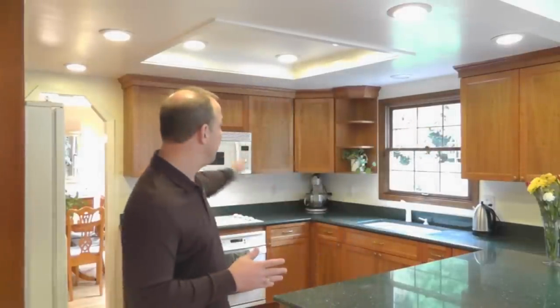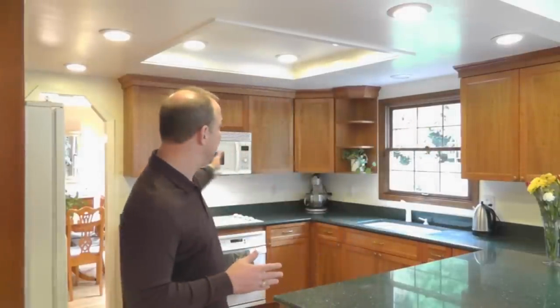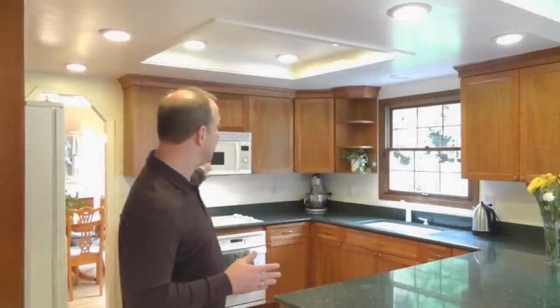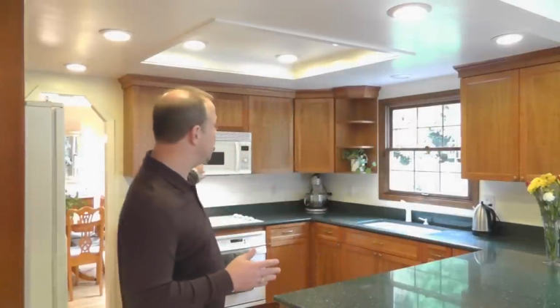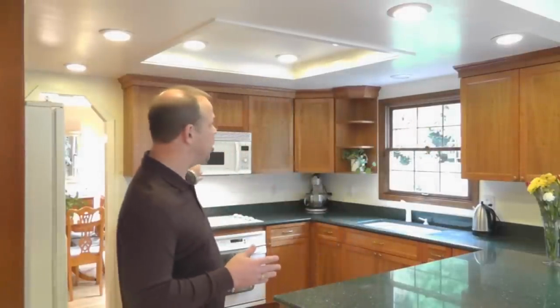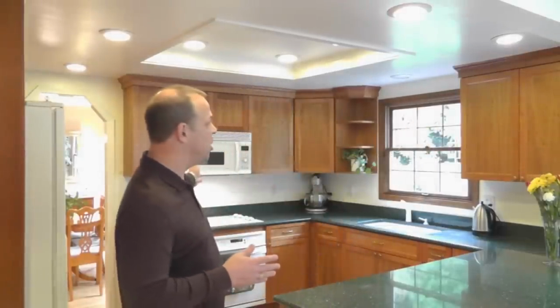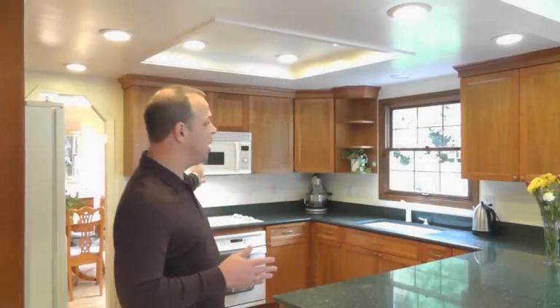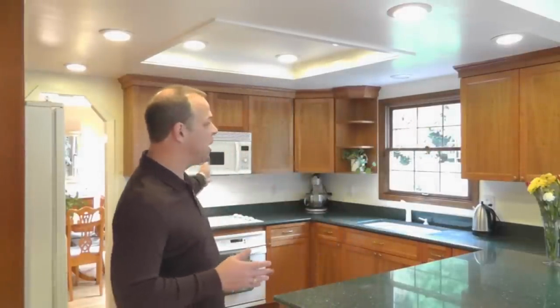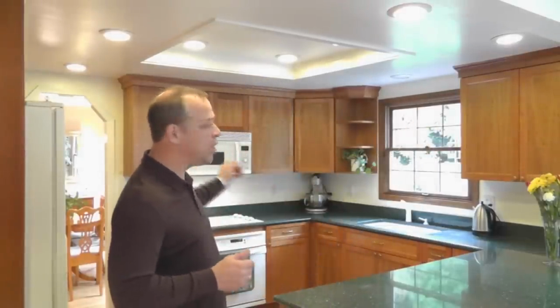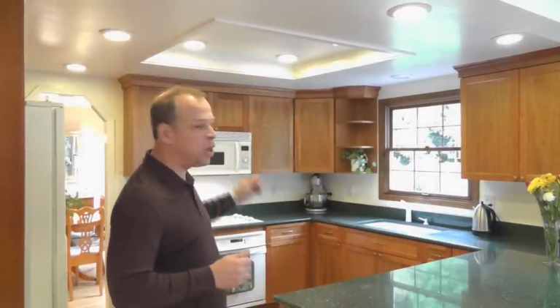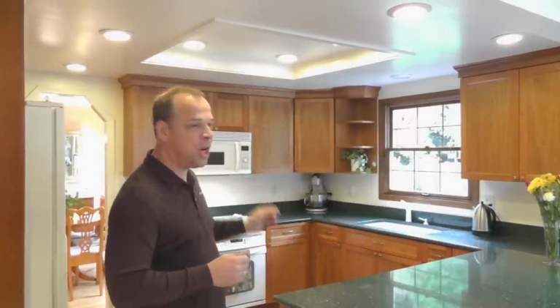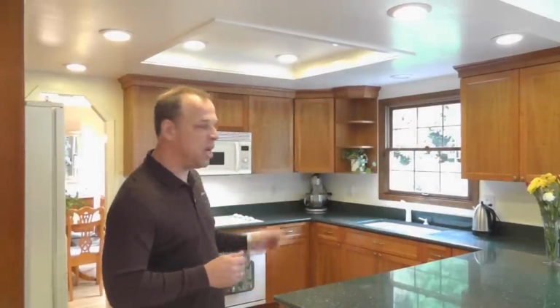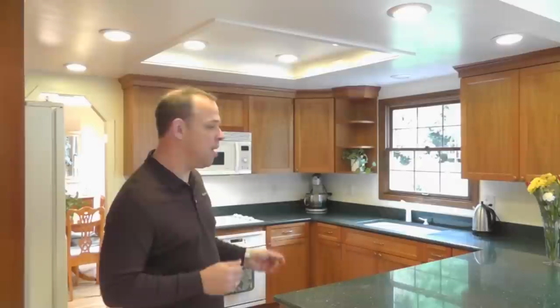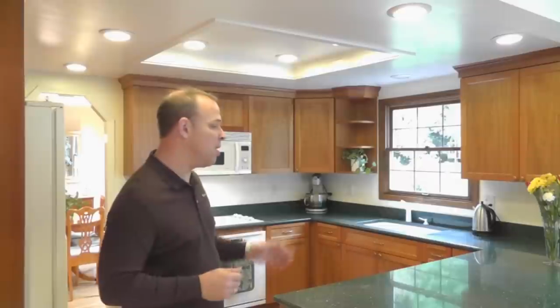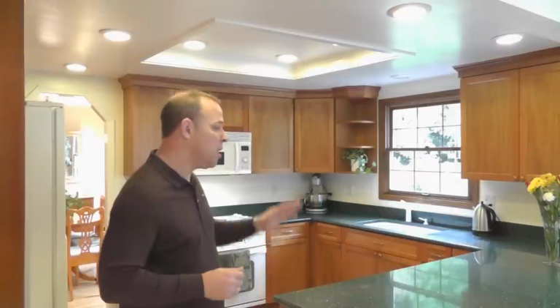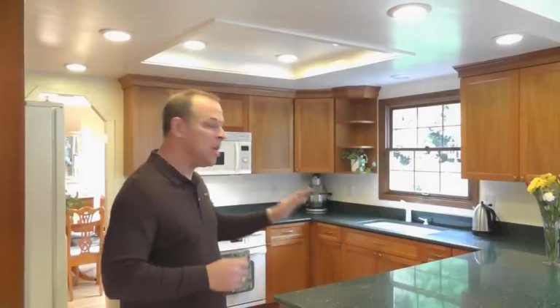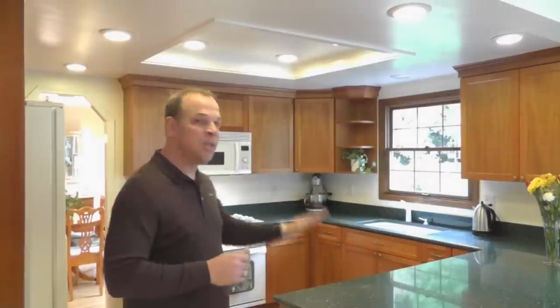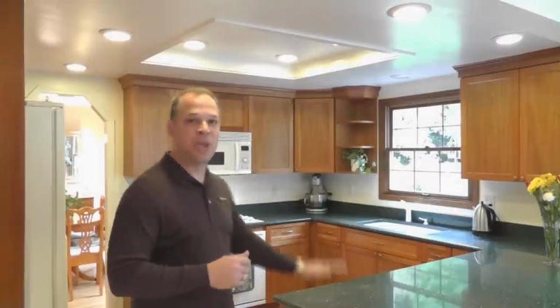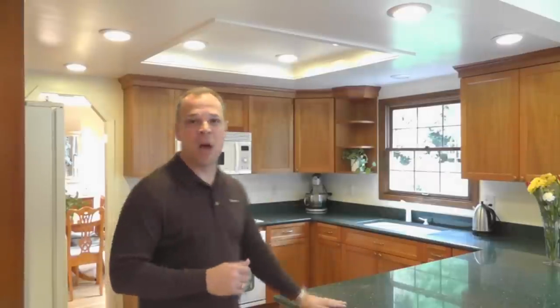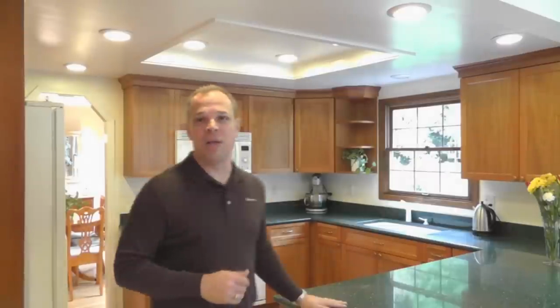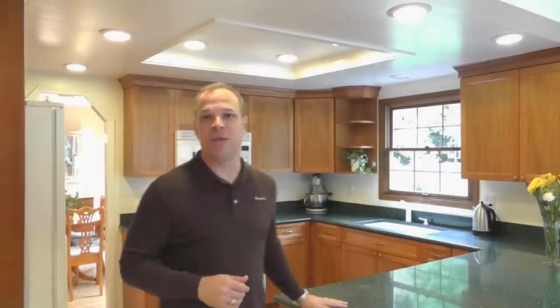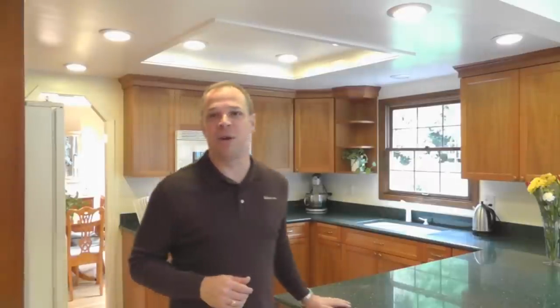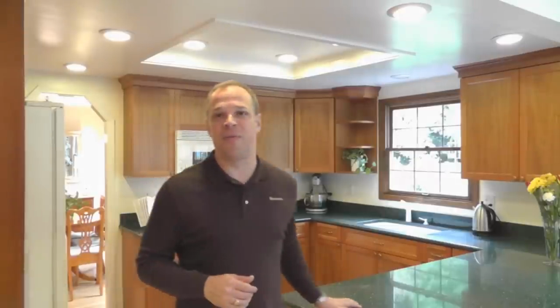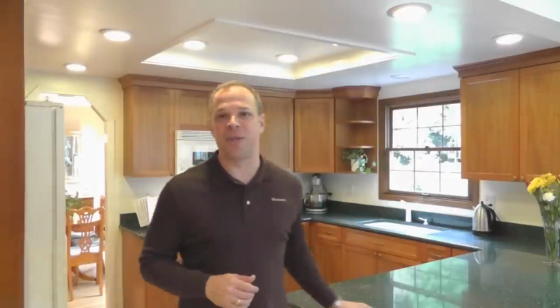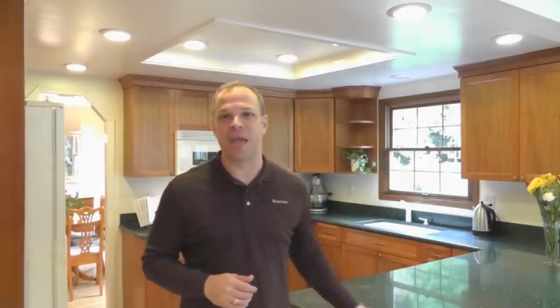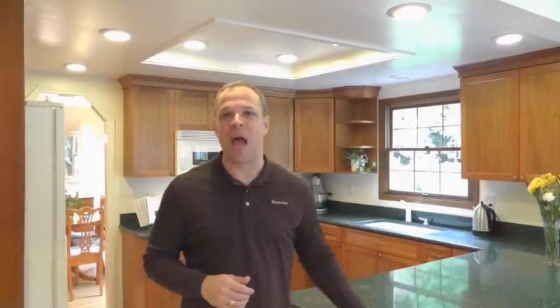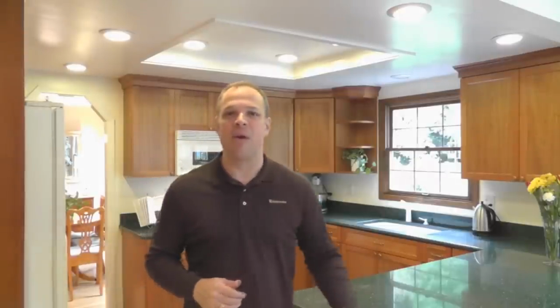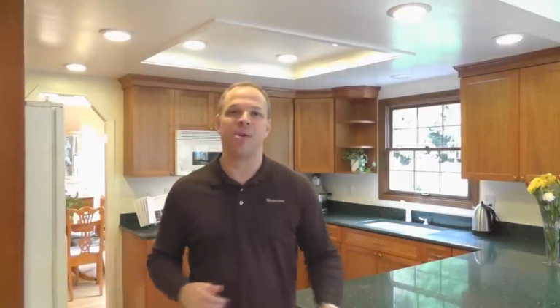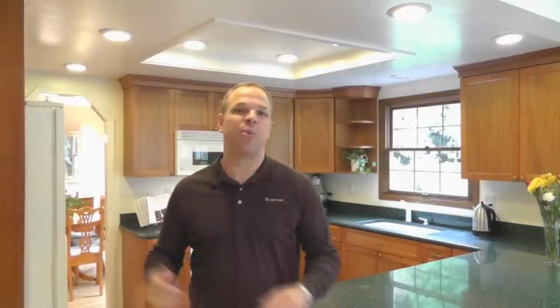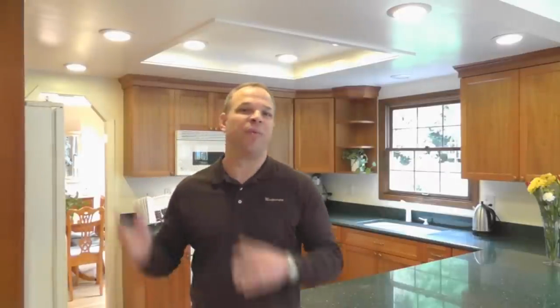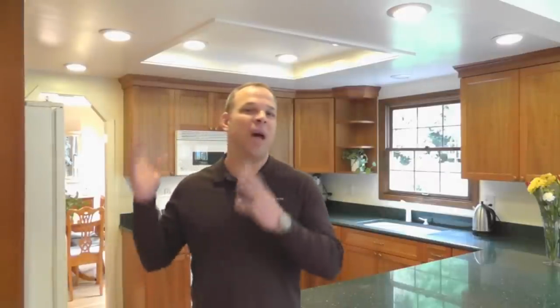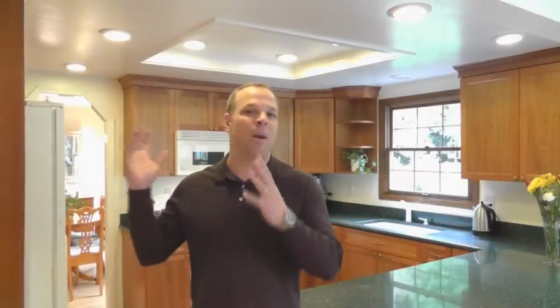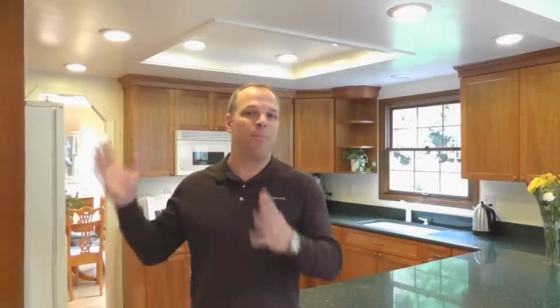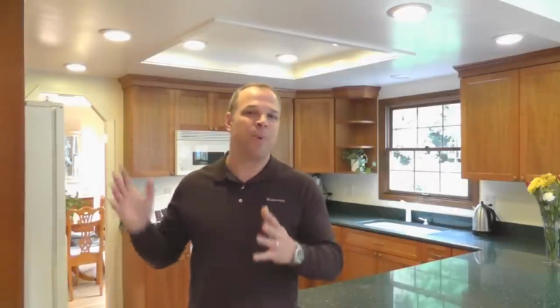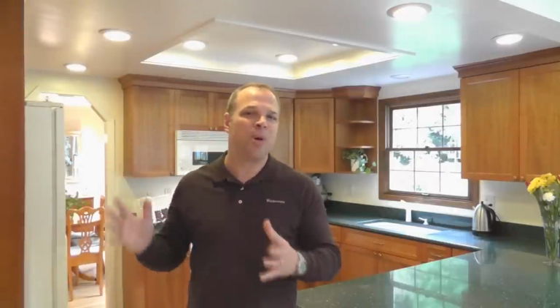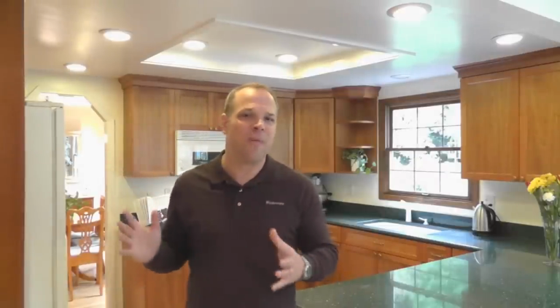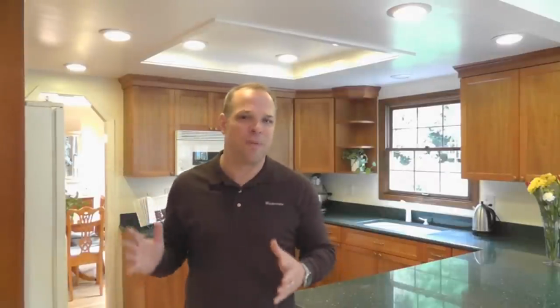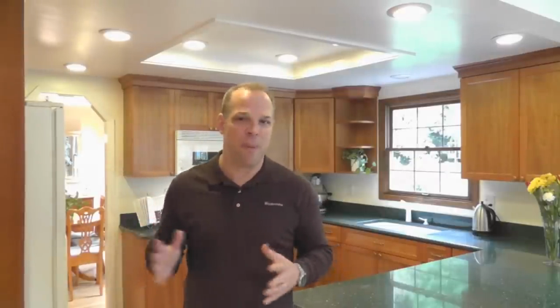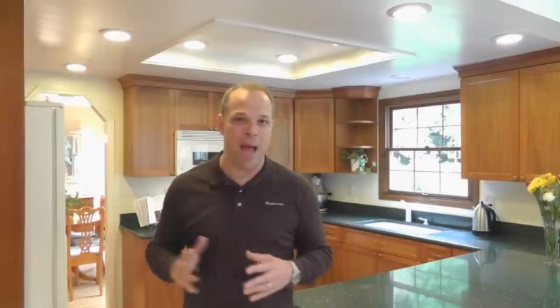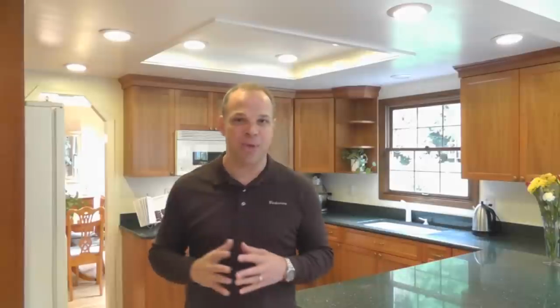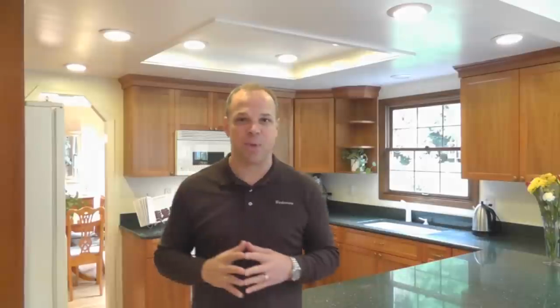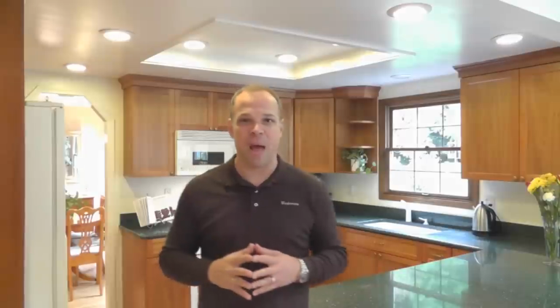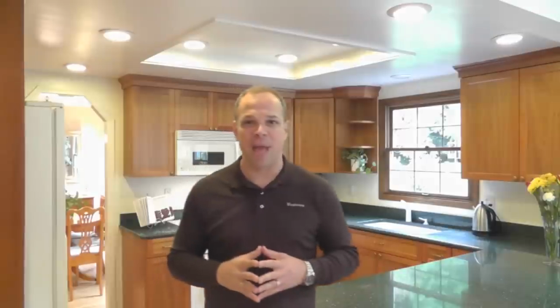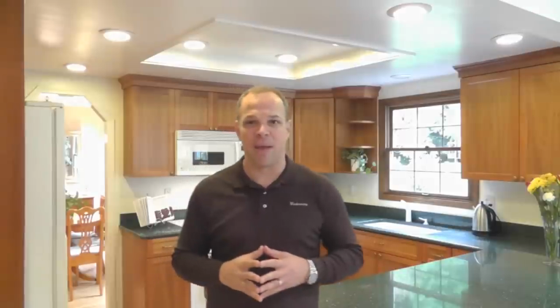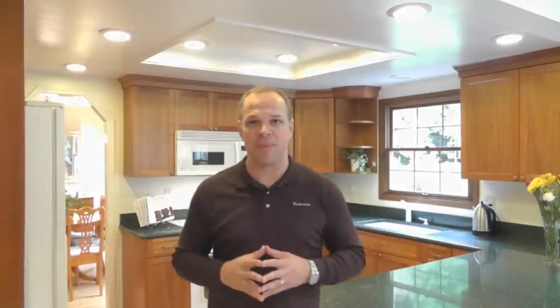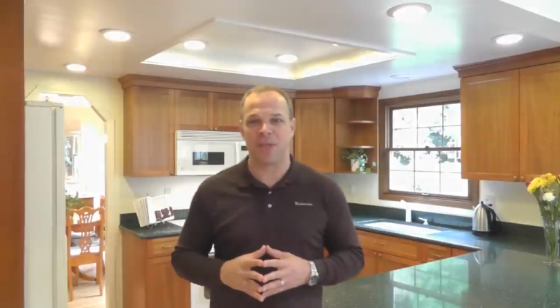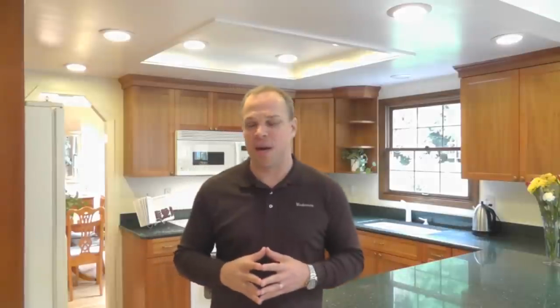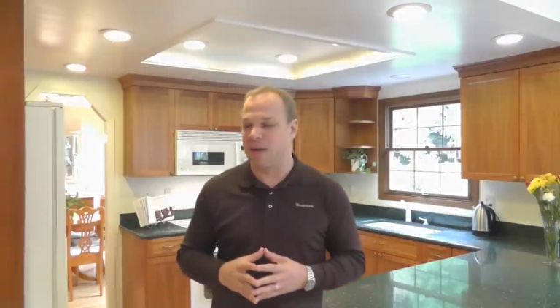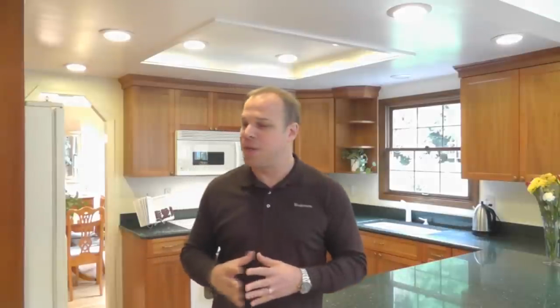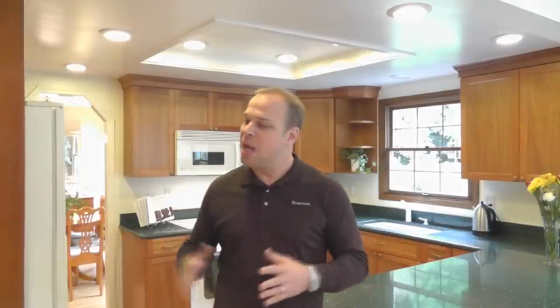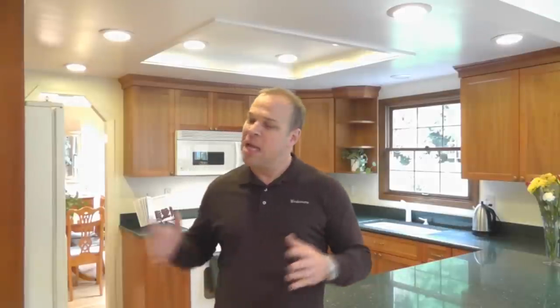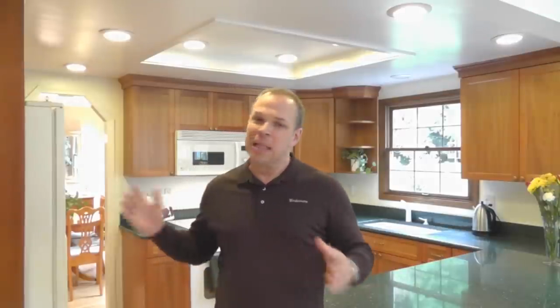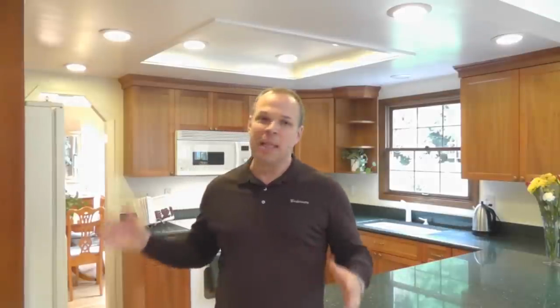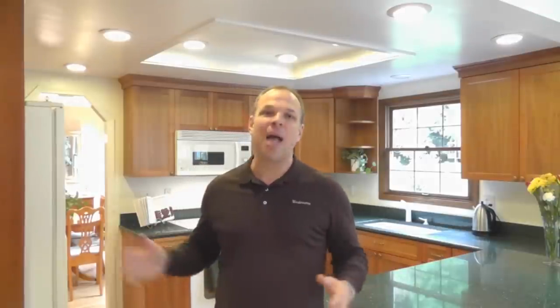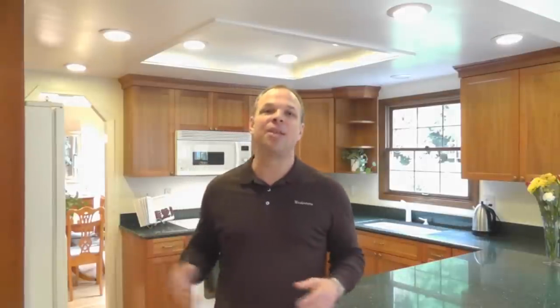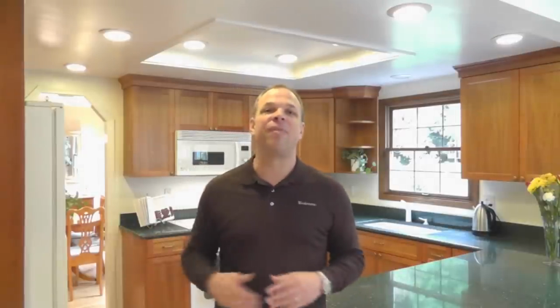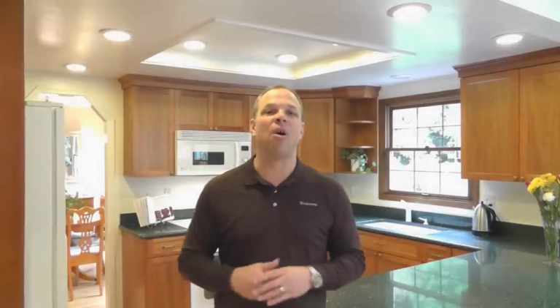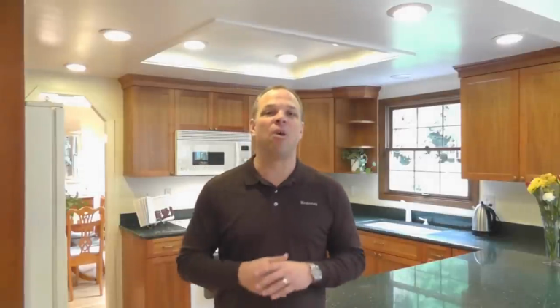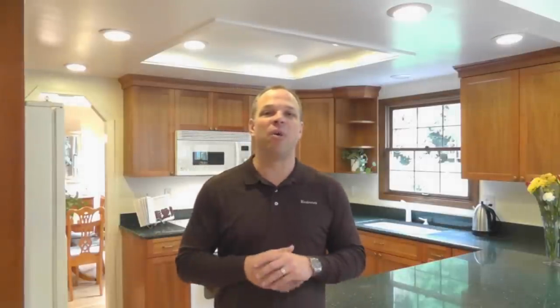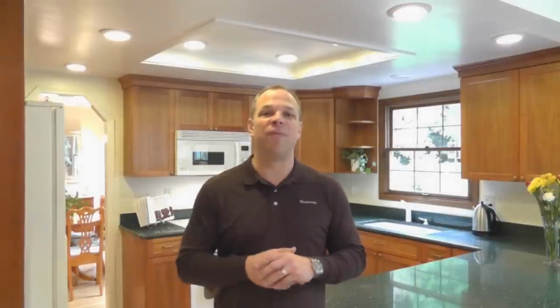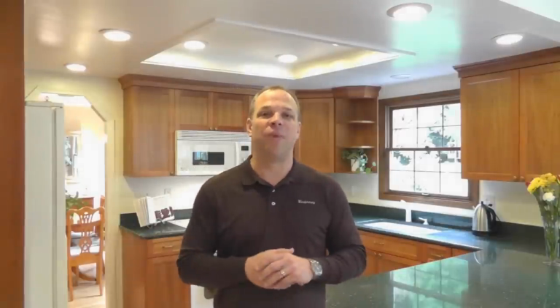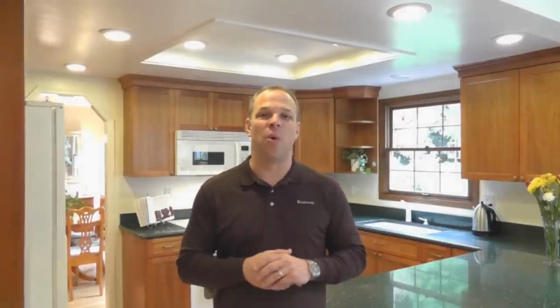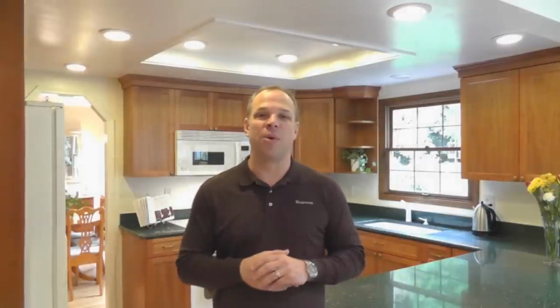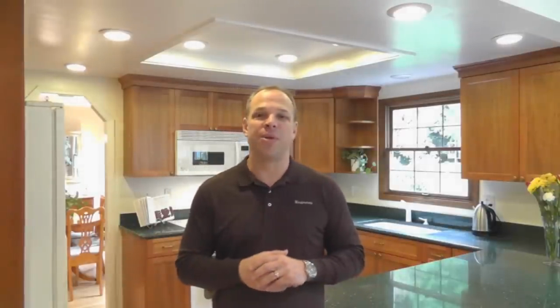Got lots of great updates inside the home. You're looking at the cherry kitchen here — solid surface counters. We've got a beautiful master bath upstairs and lots of hardwood floors.